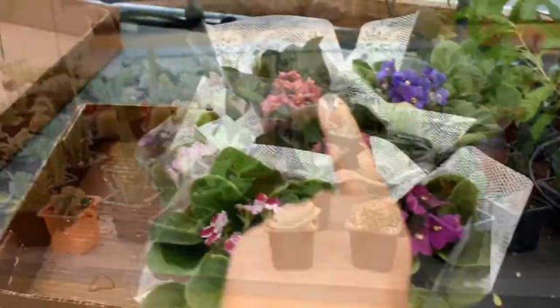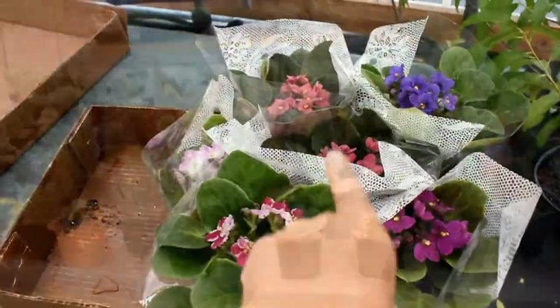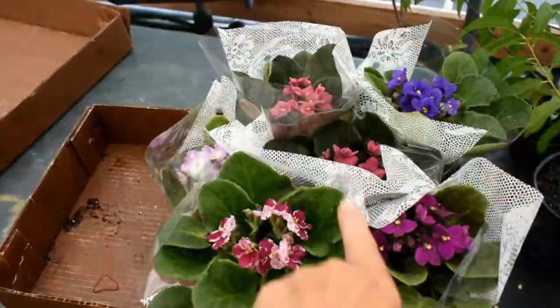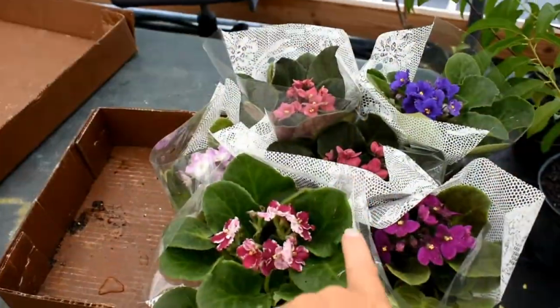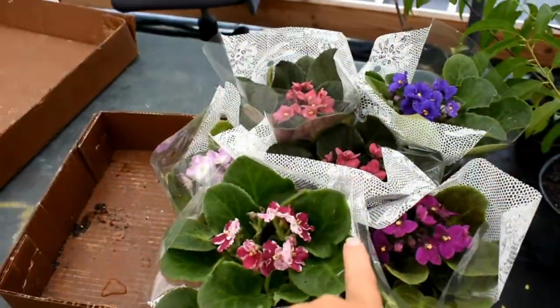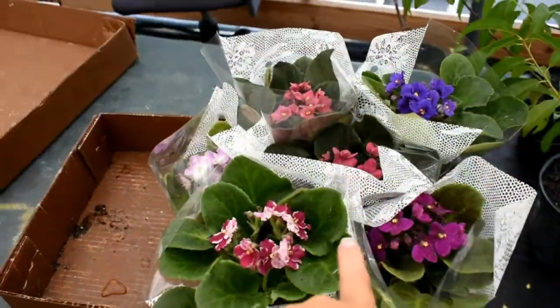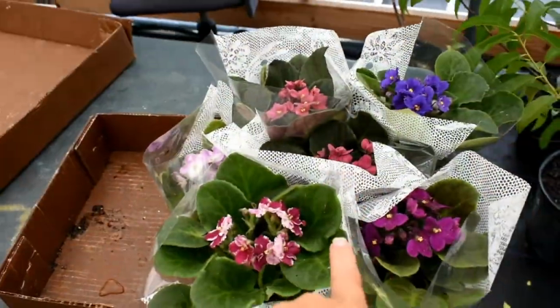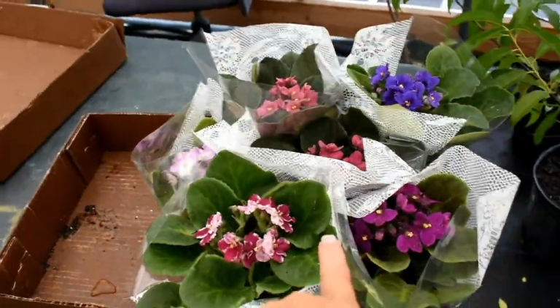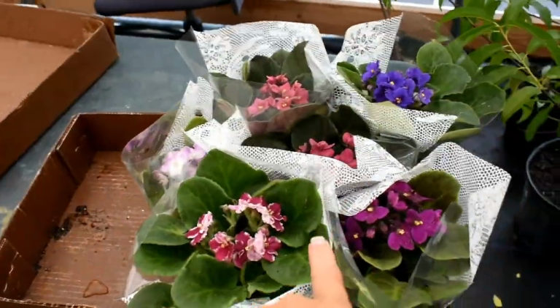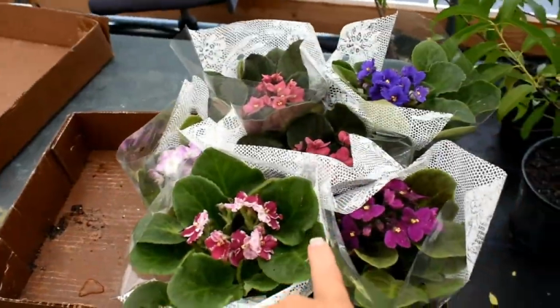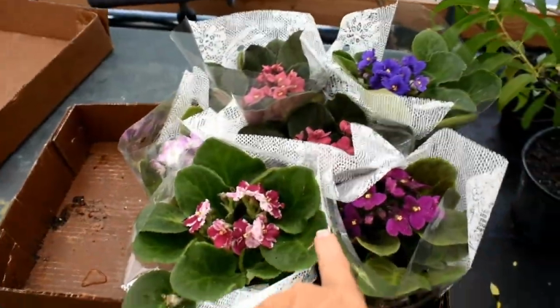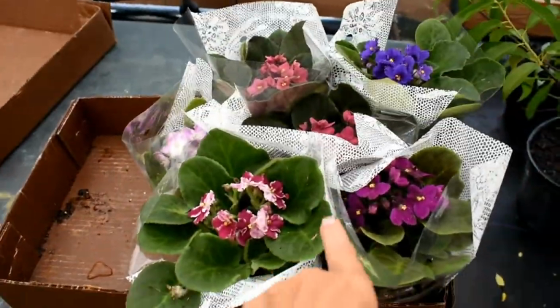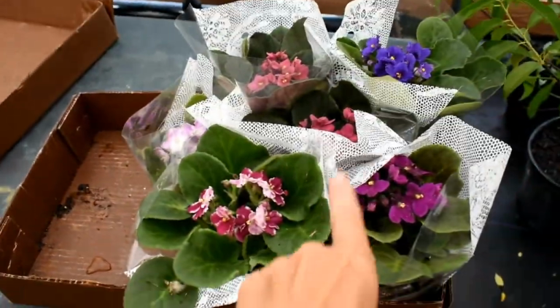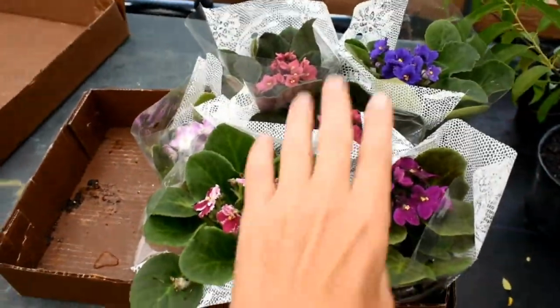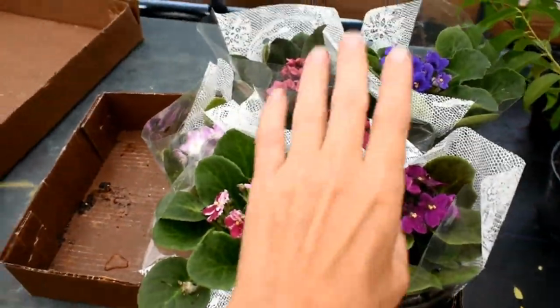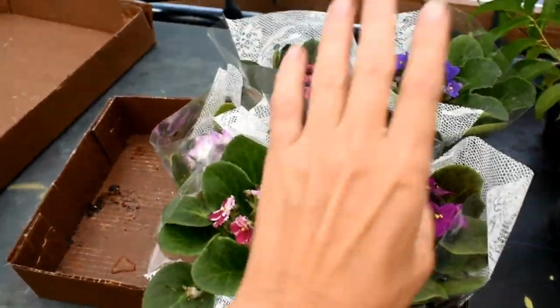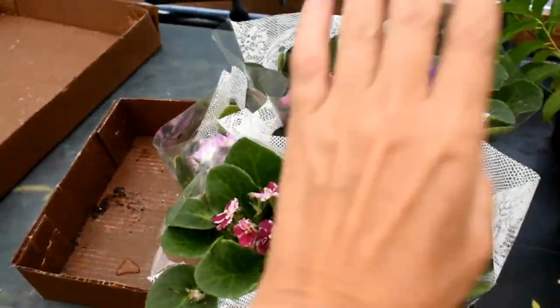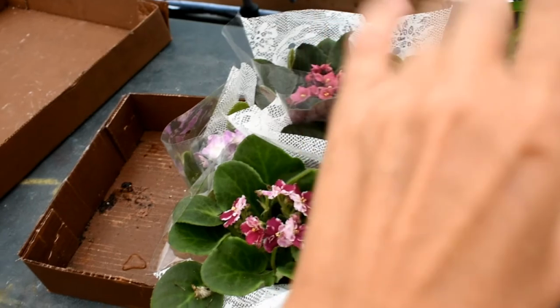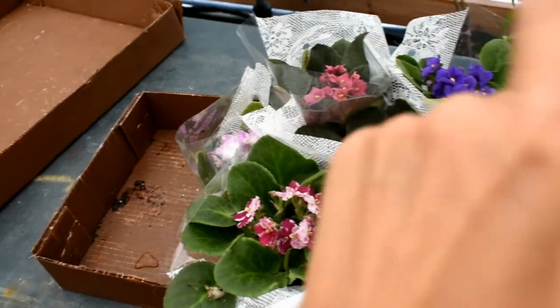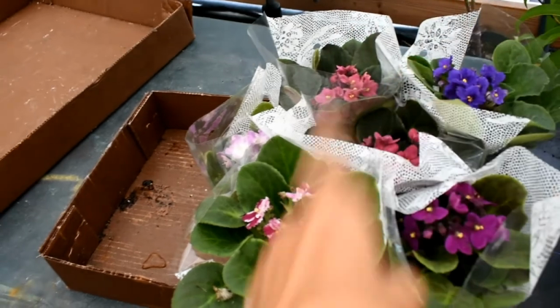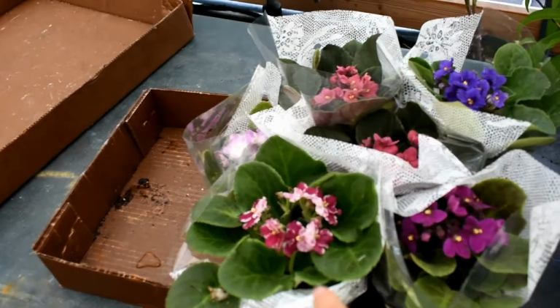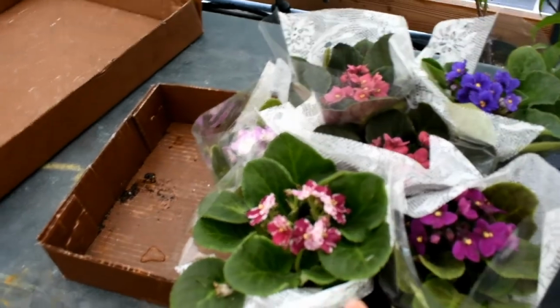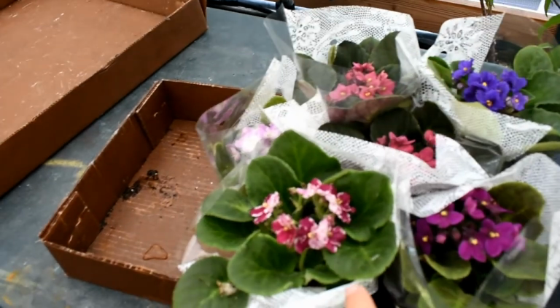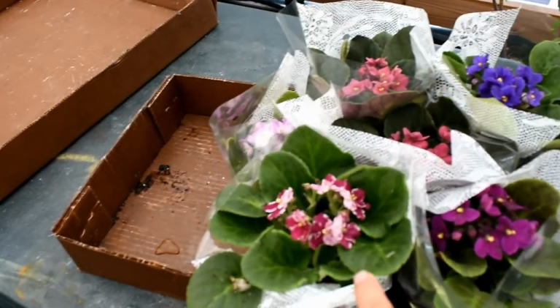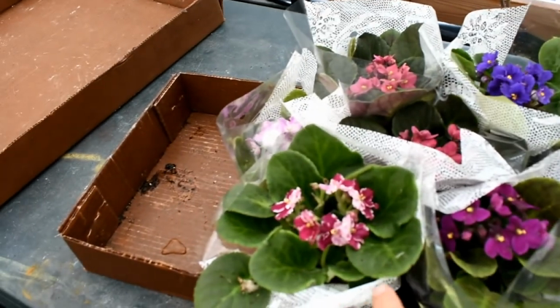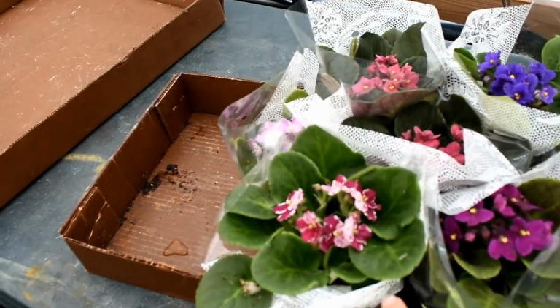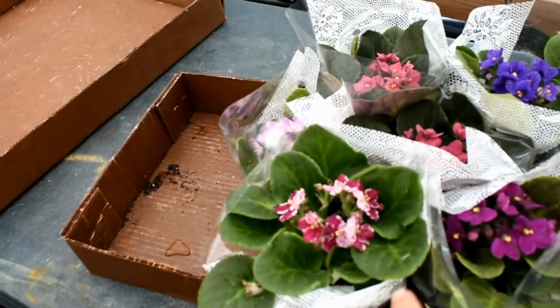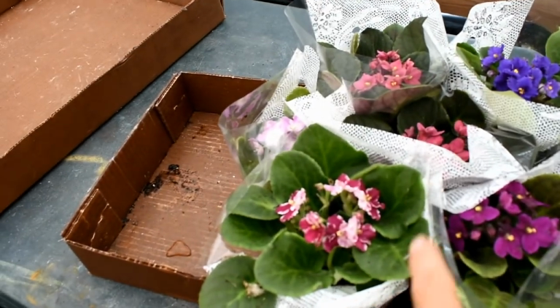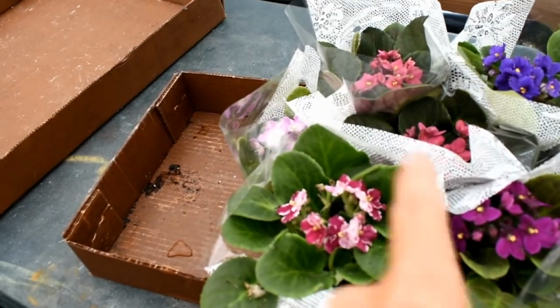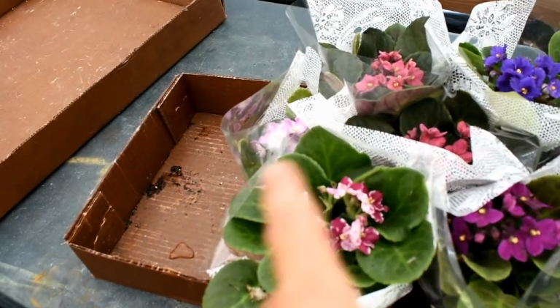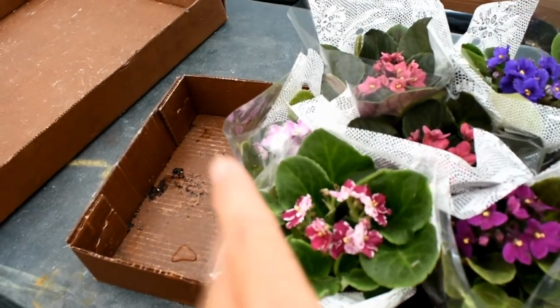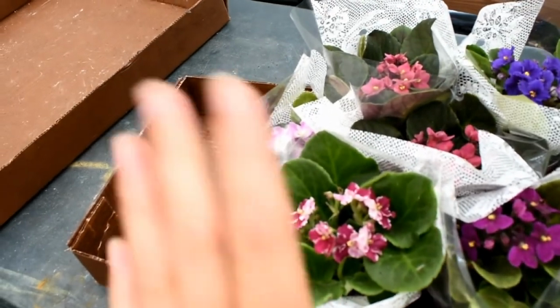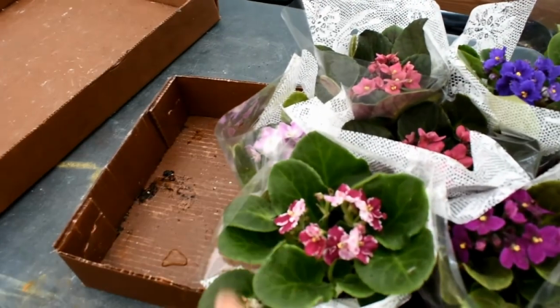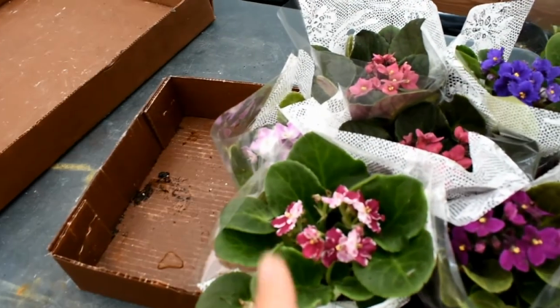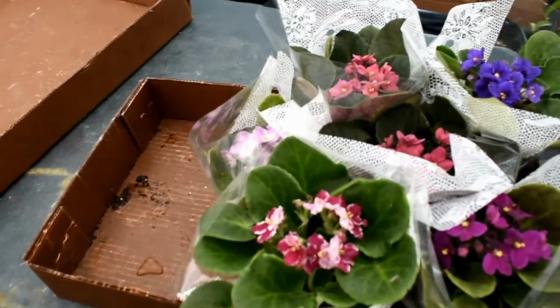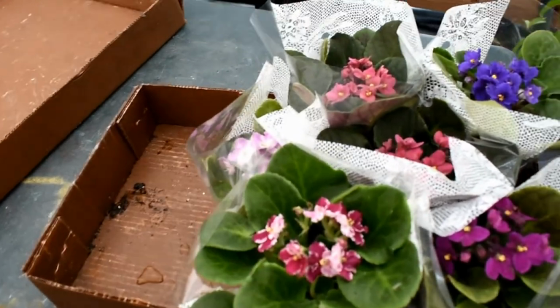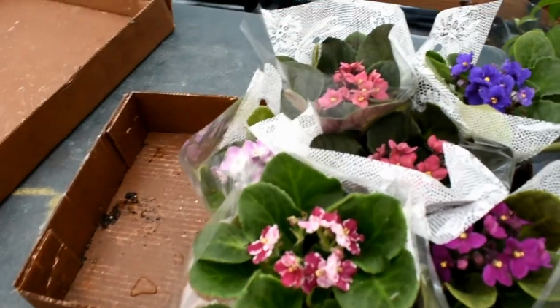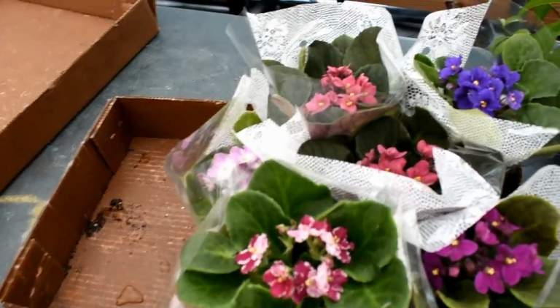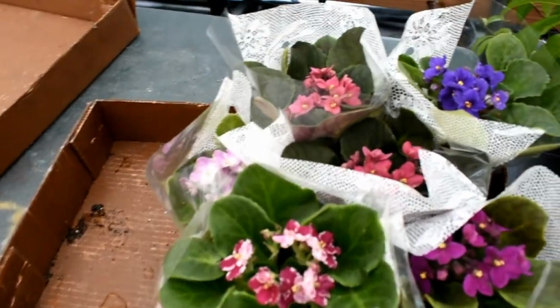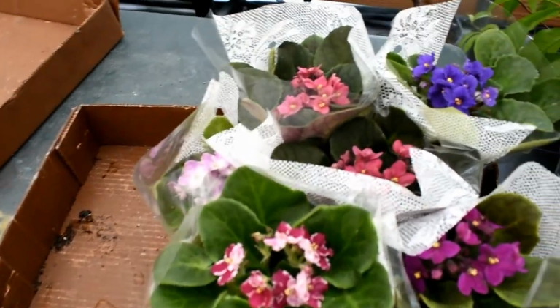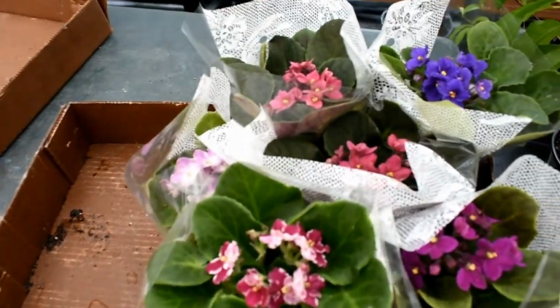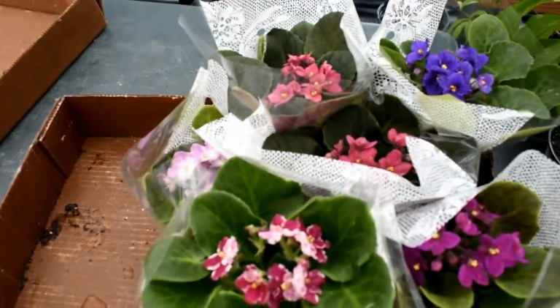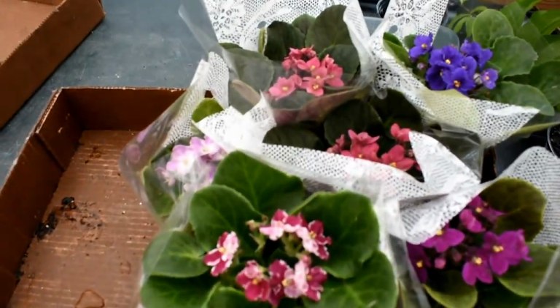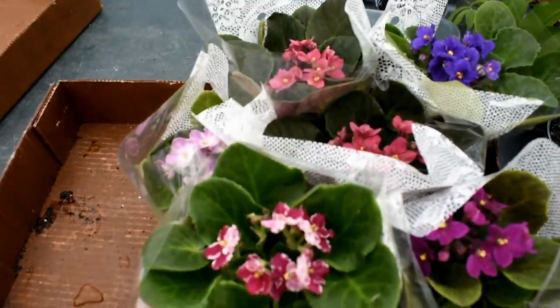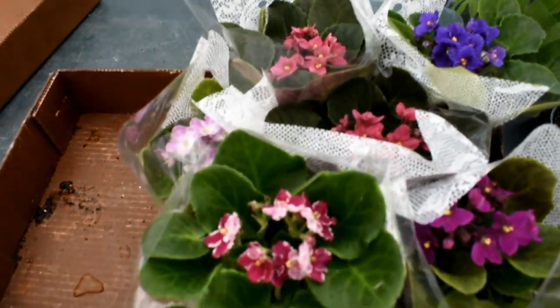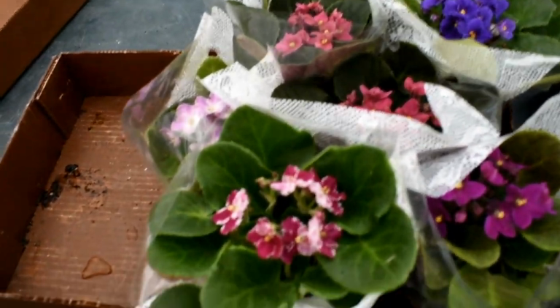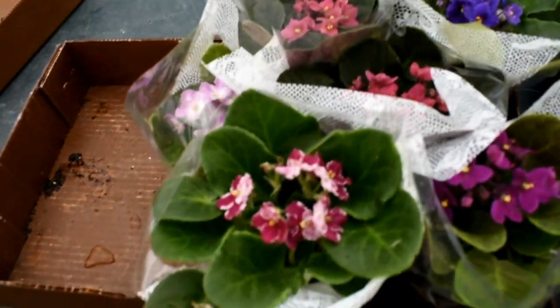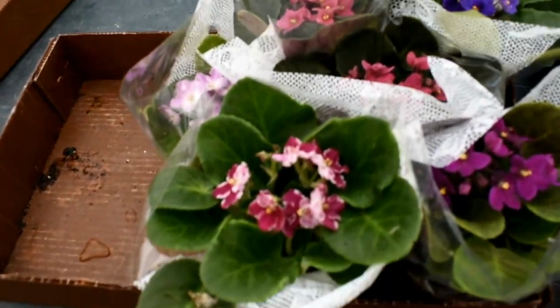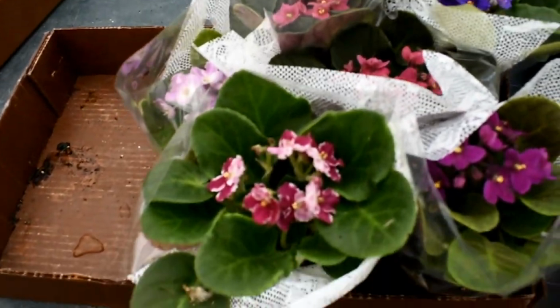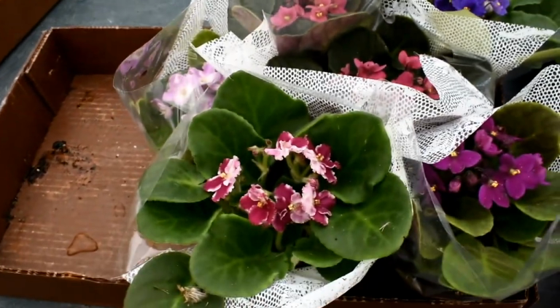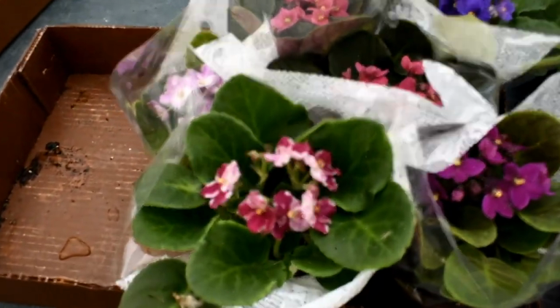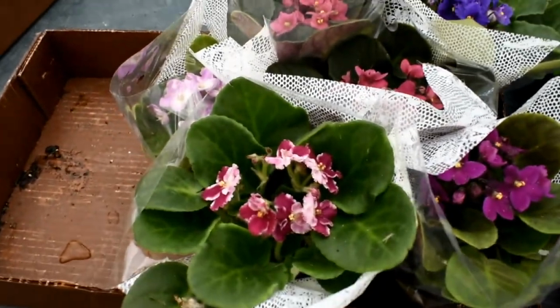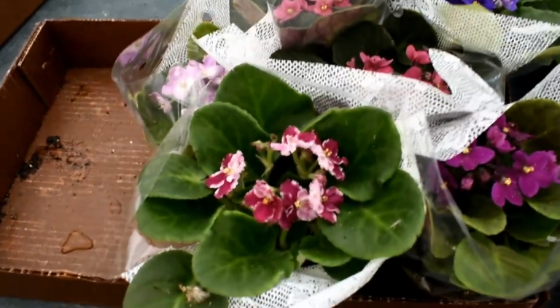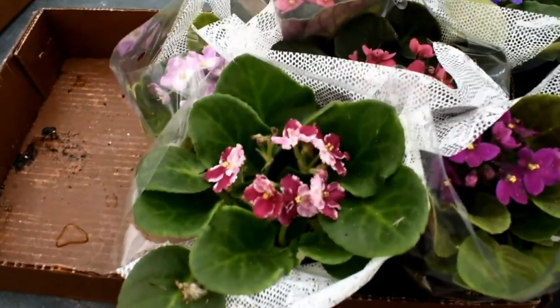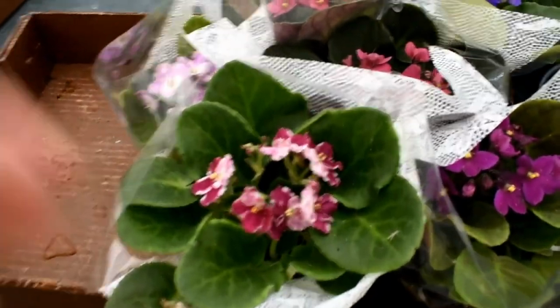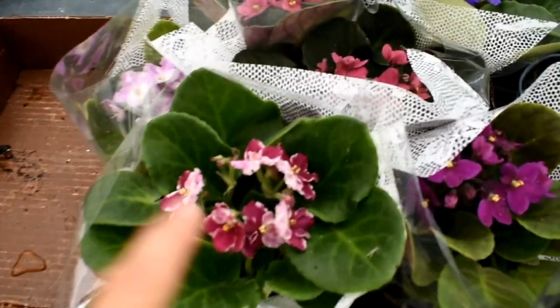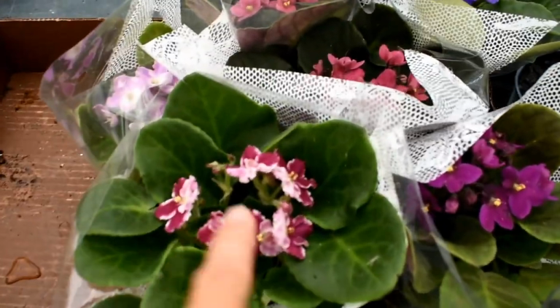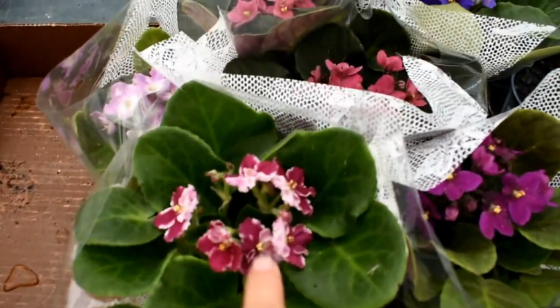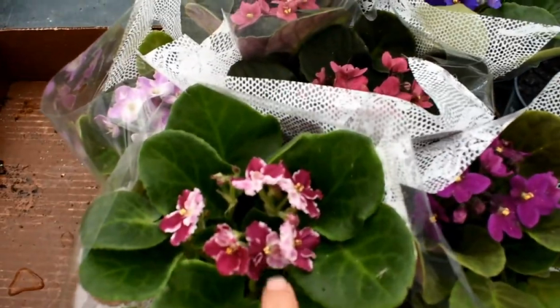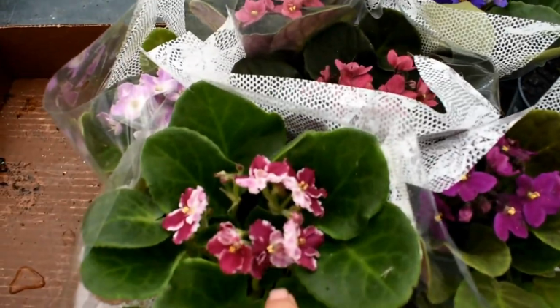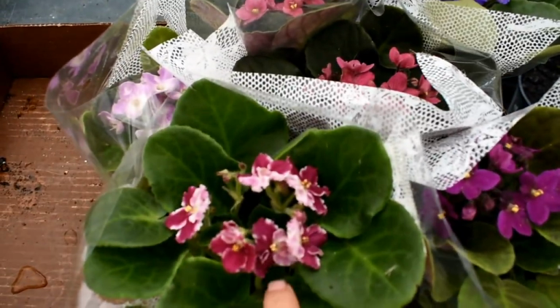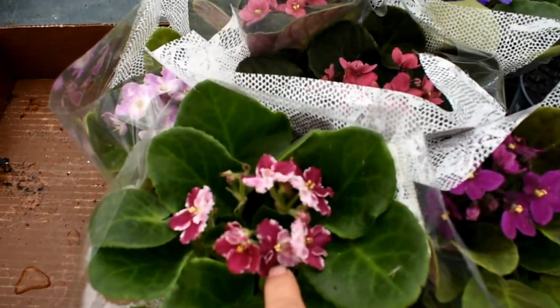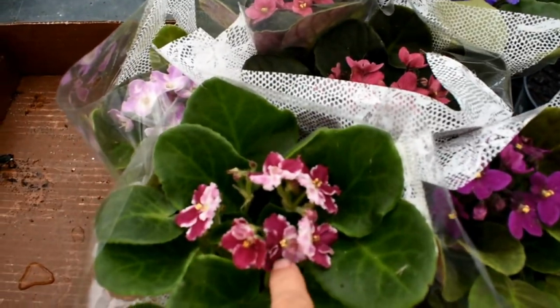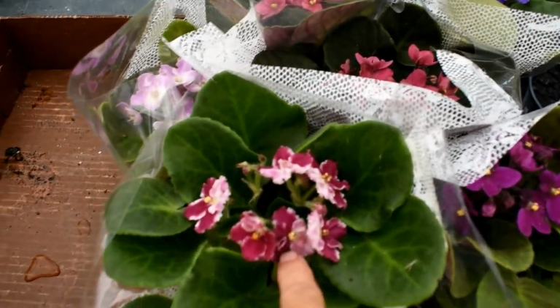I'm showing the African violets, but they're not for sale — they're for someone else. But aren't they pretty? I like this one.